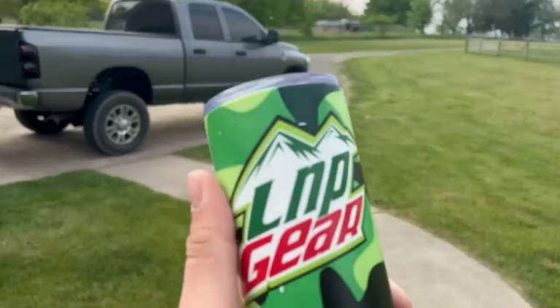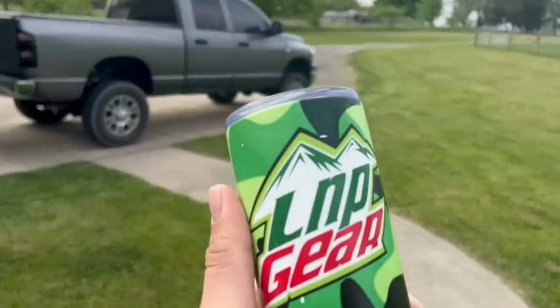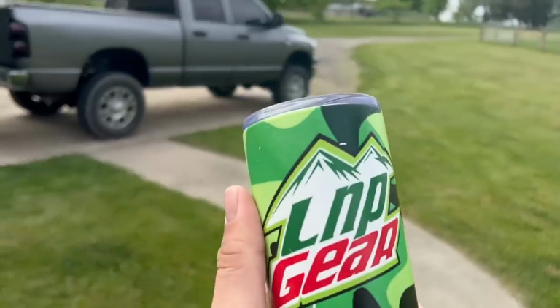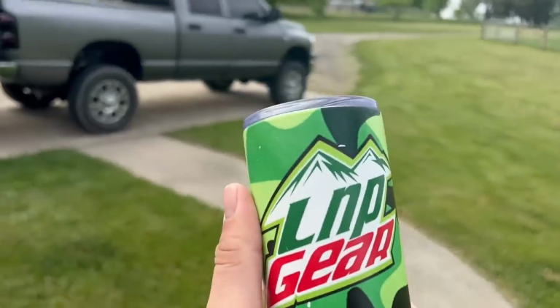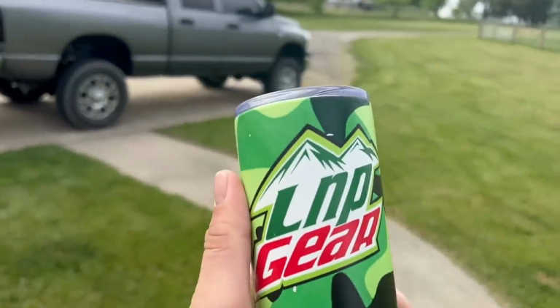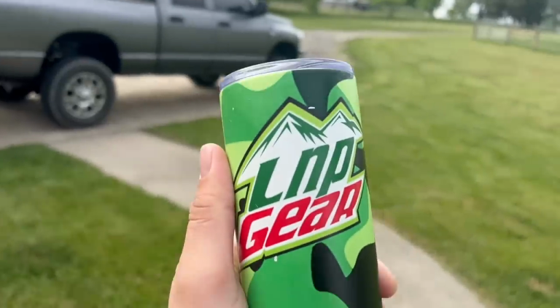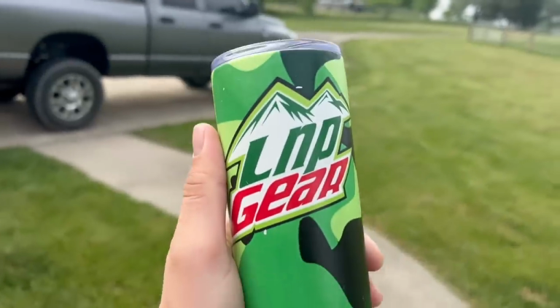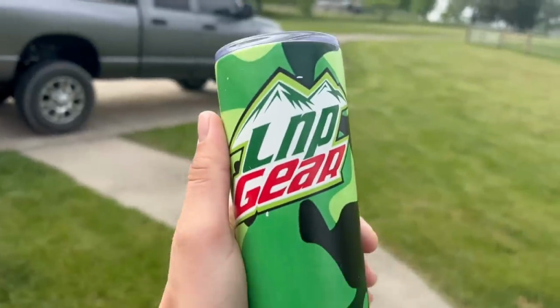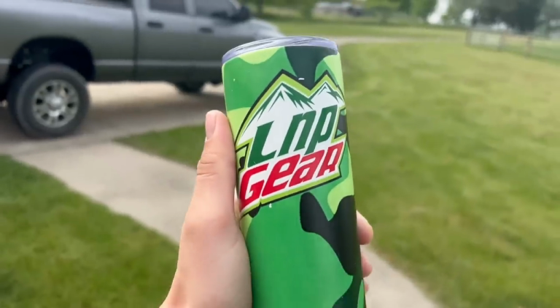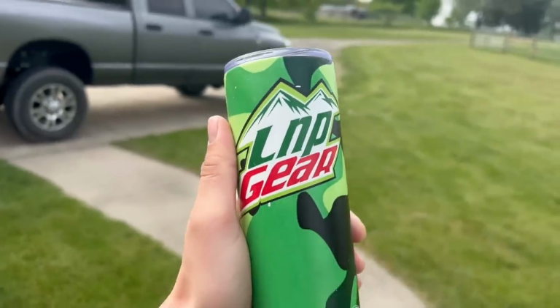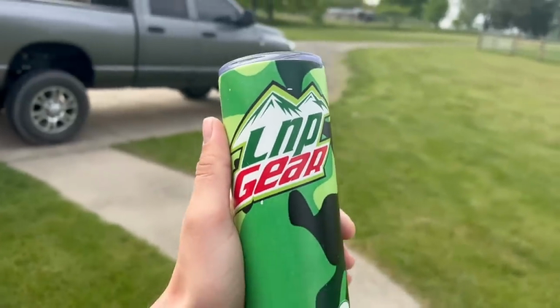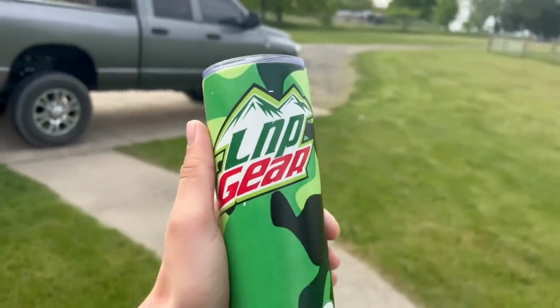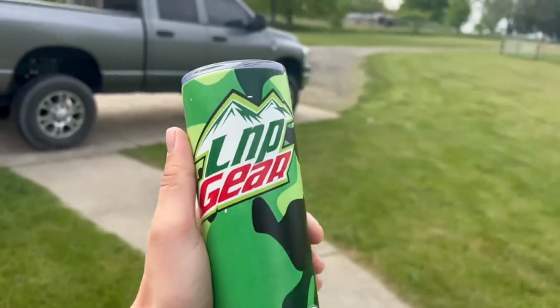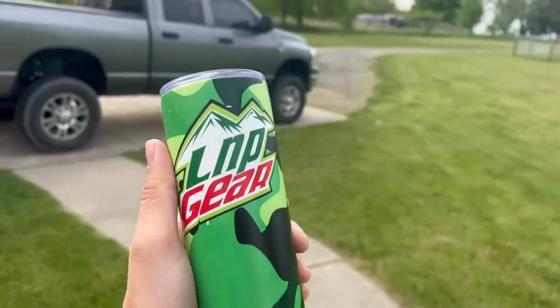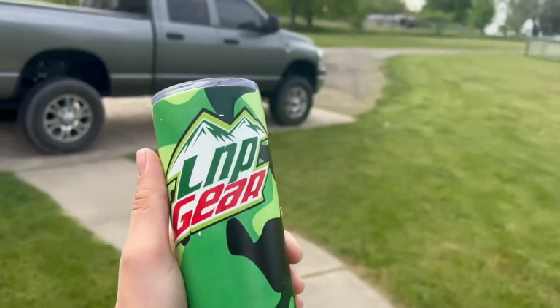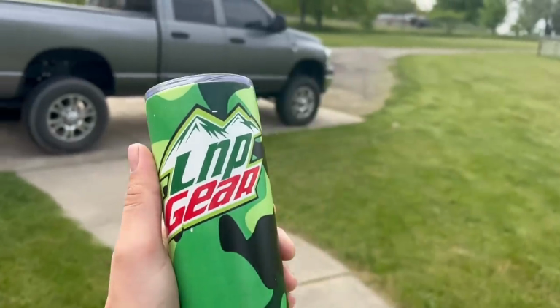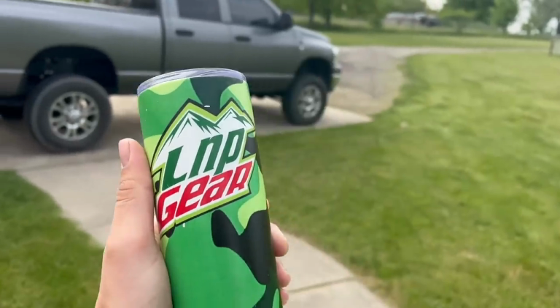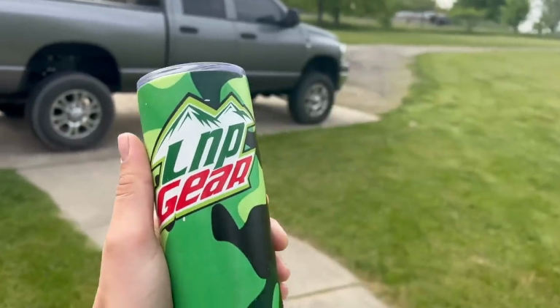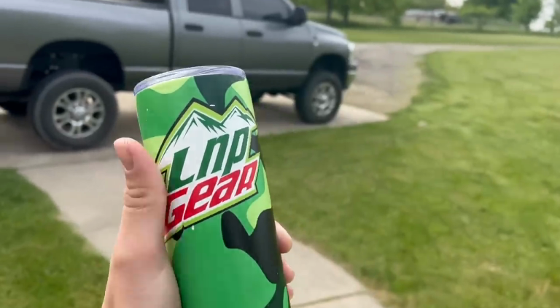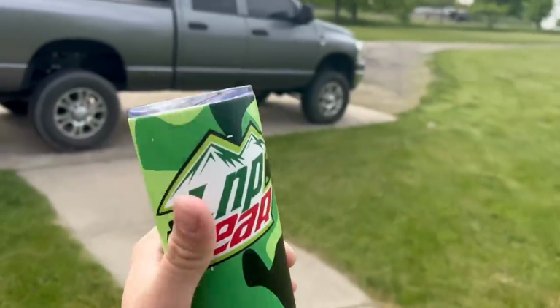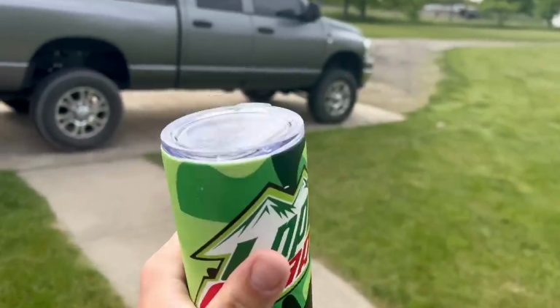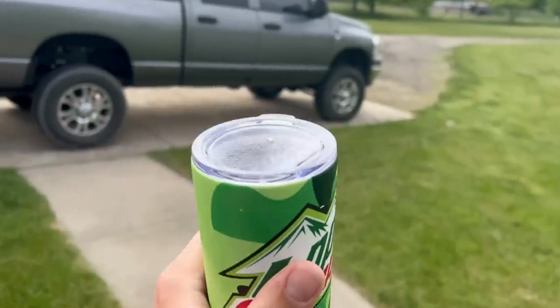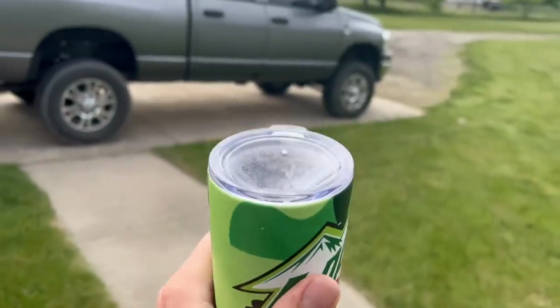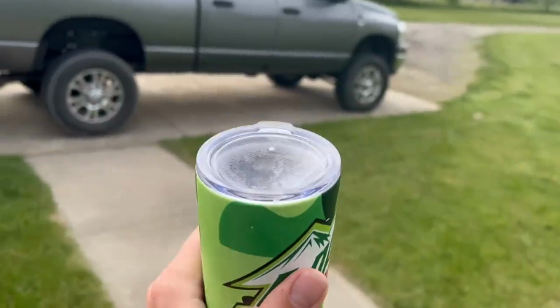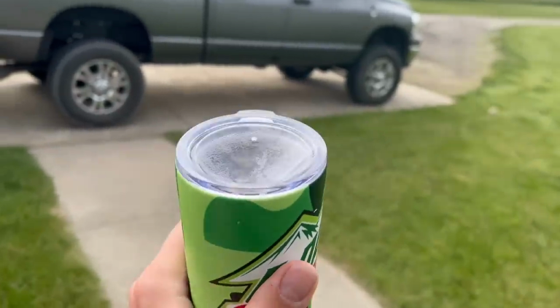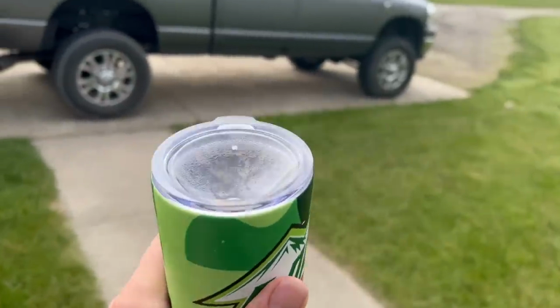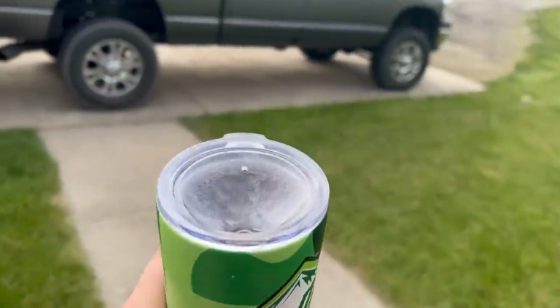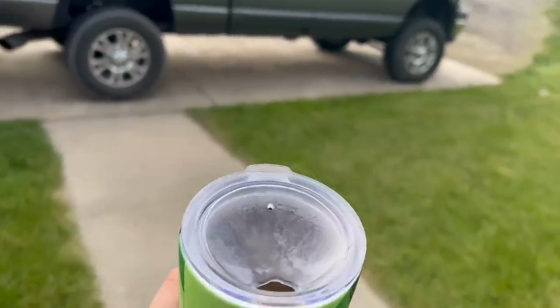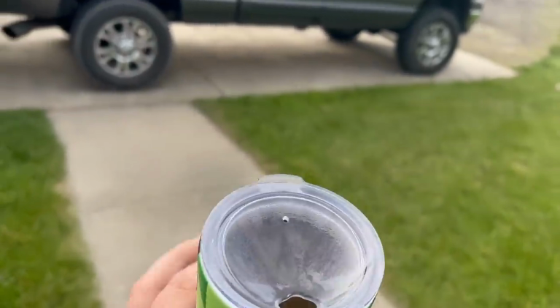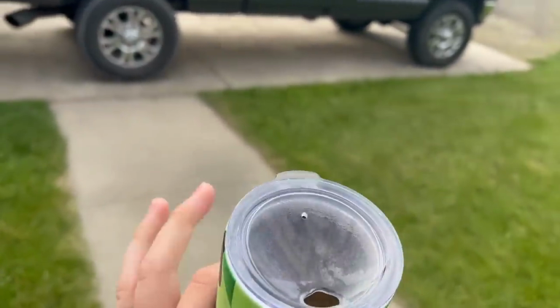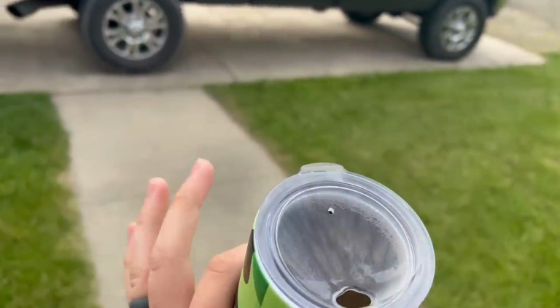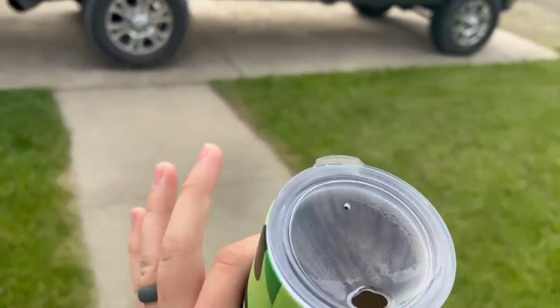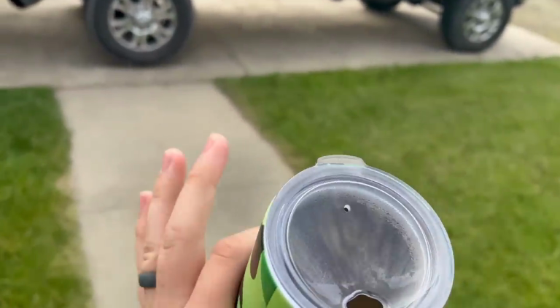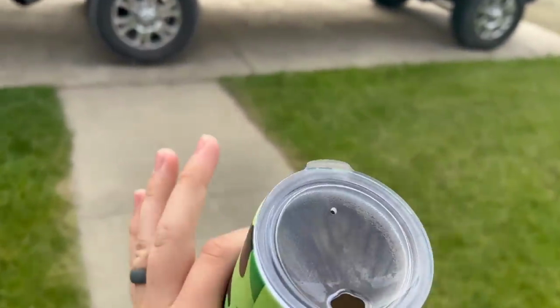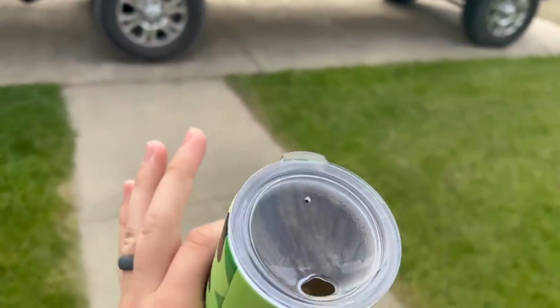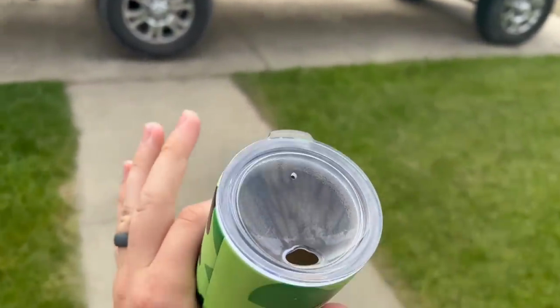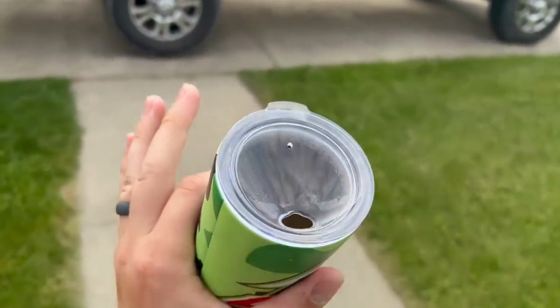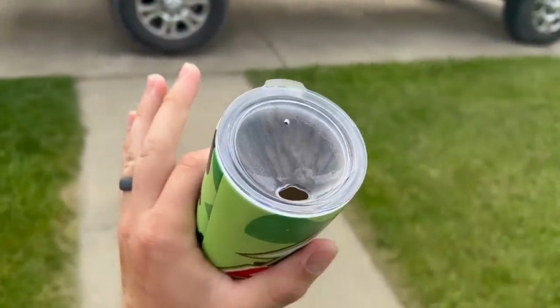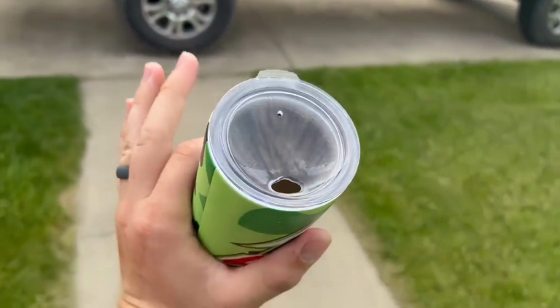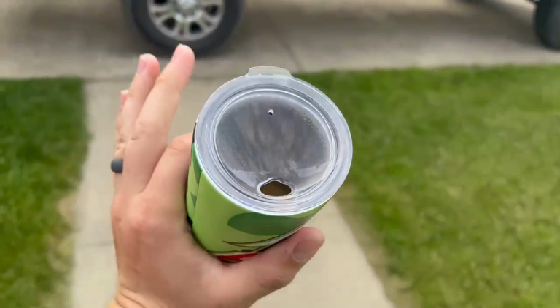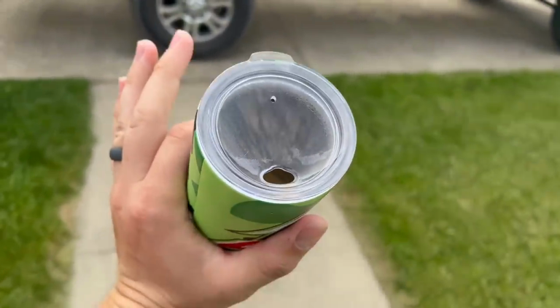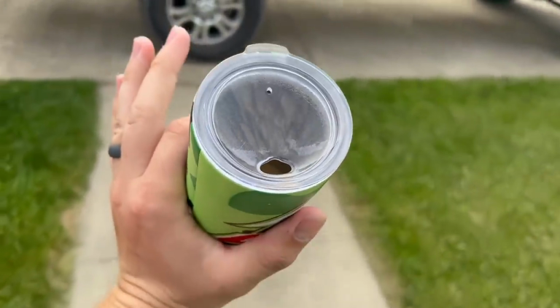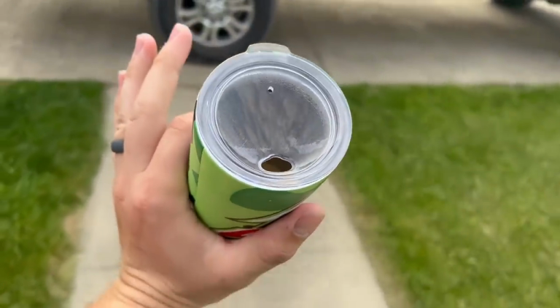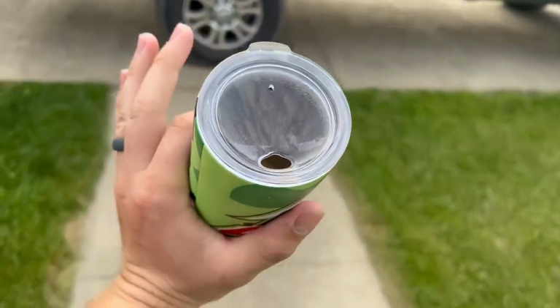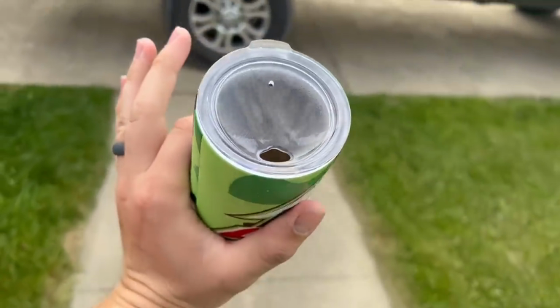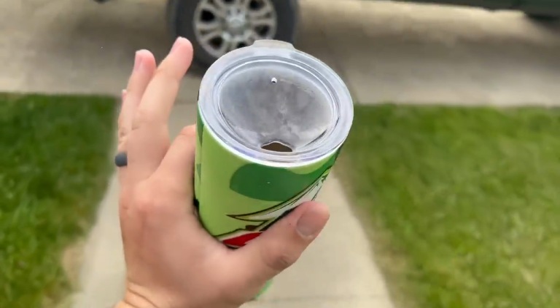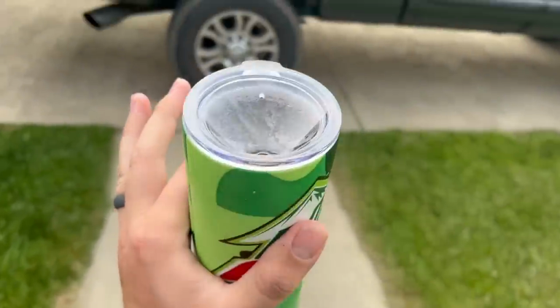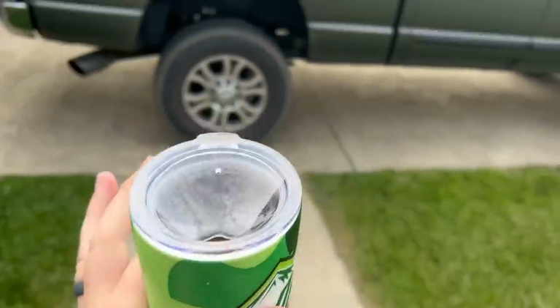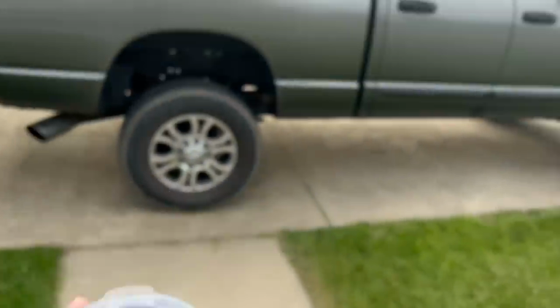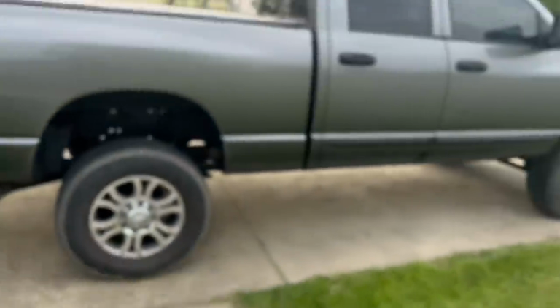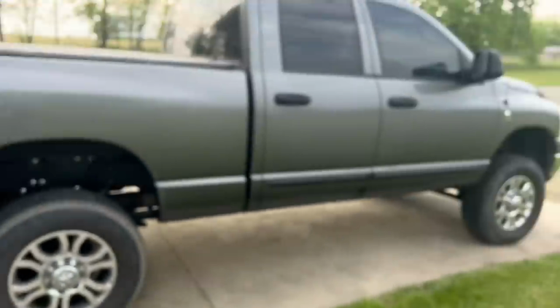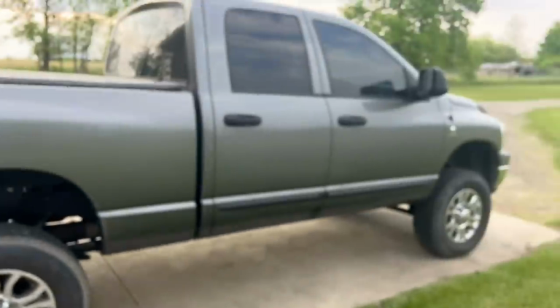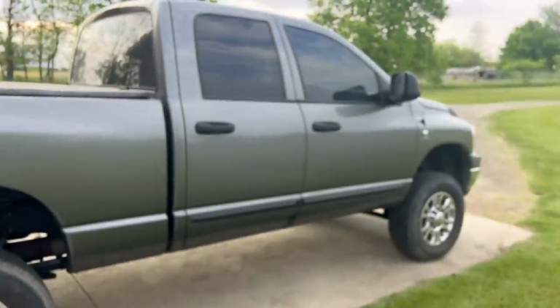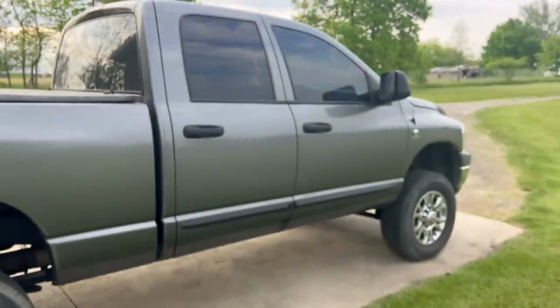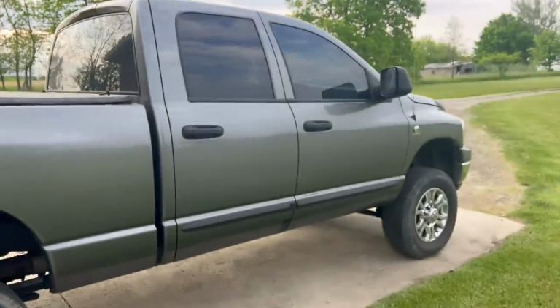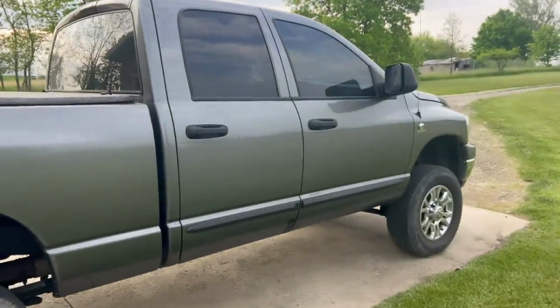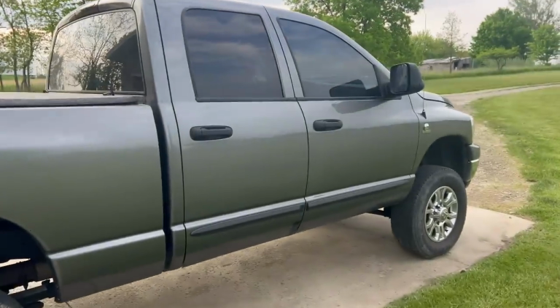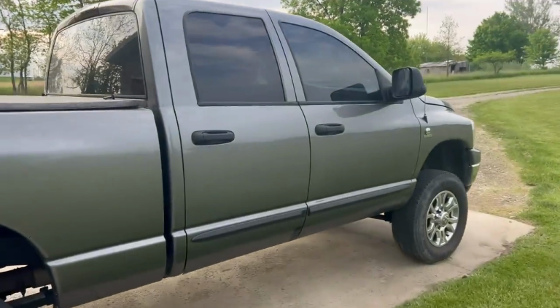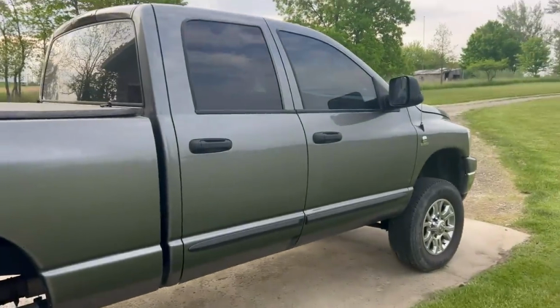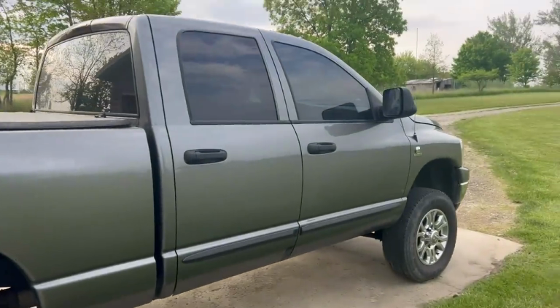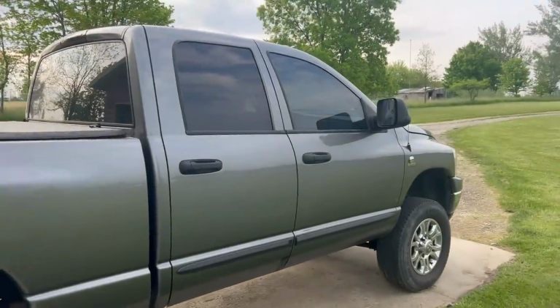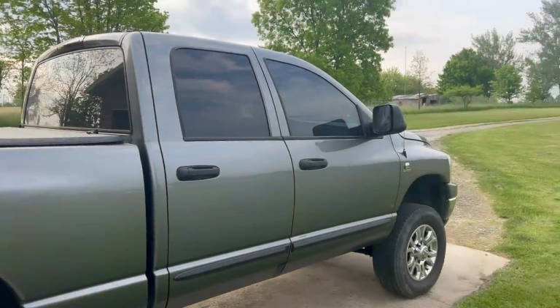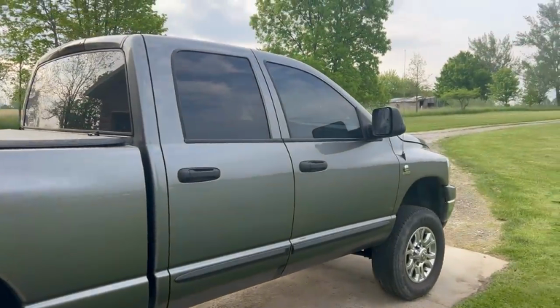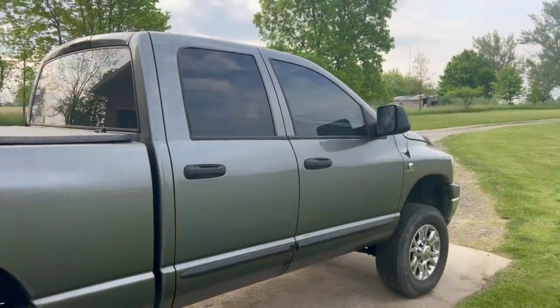Got my LMP Gear mug — this stuff actually keeps your drinks either hot or cold for freaking so long.